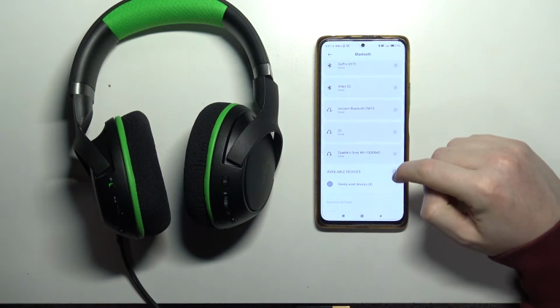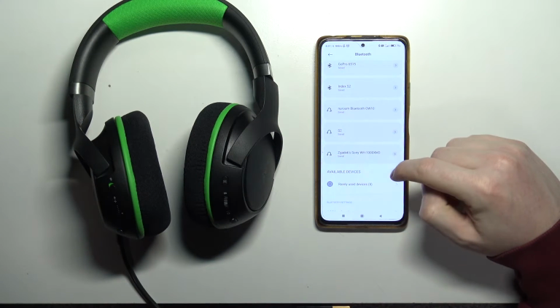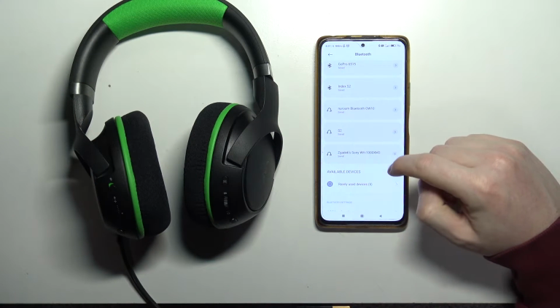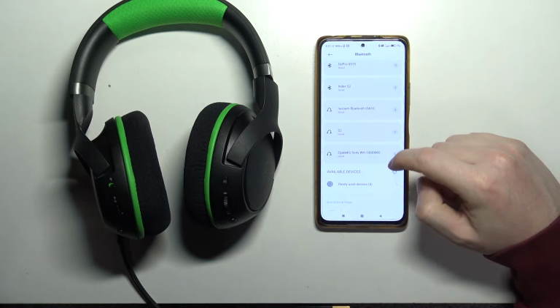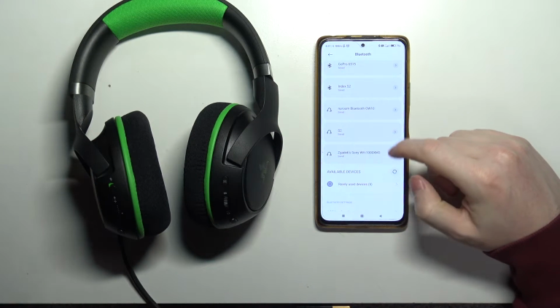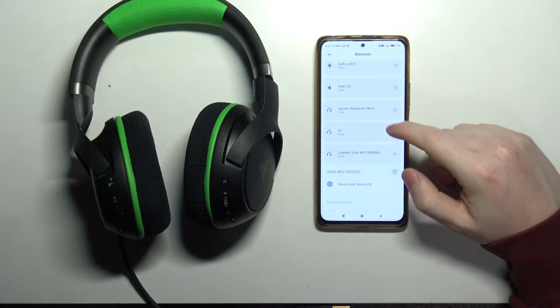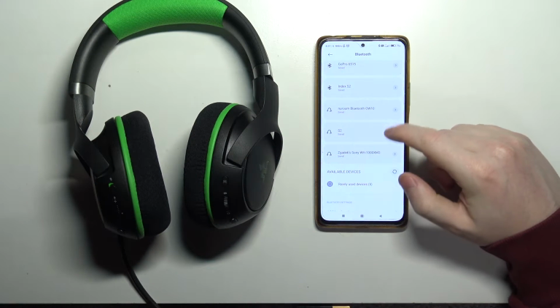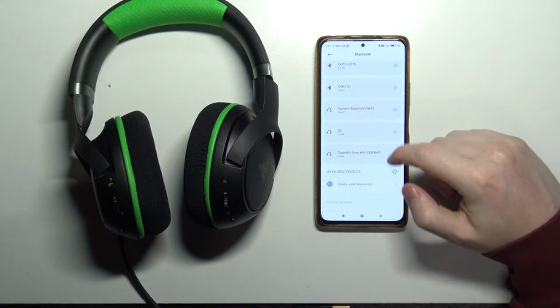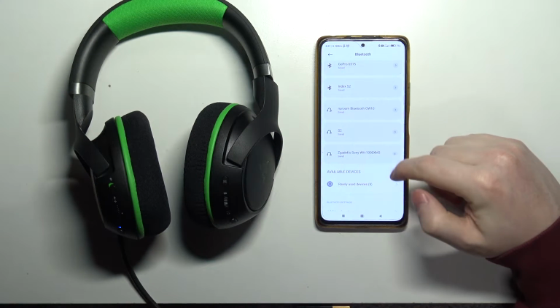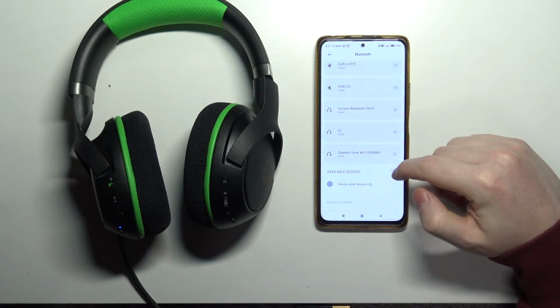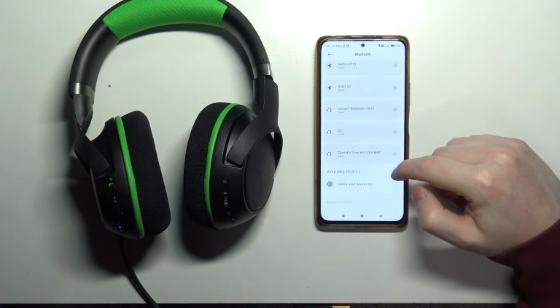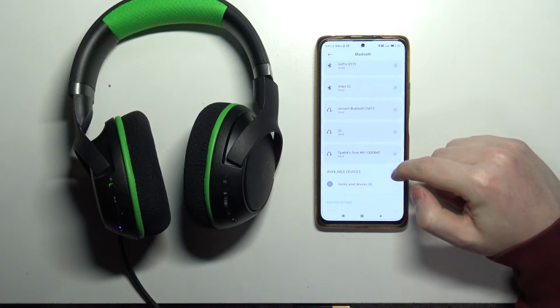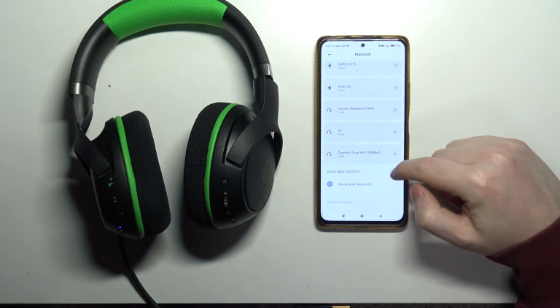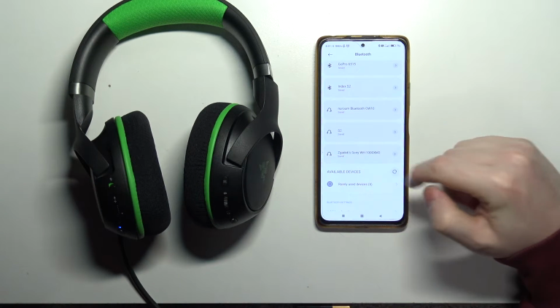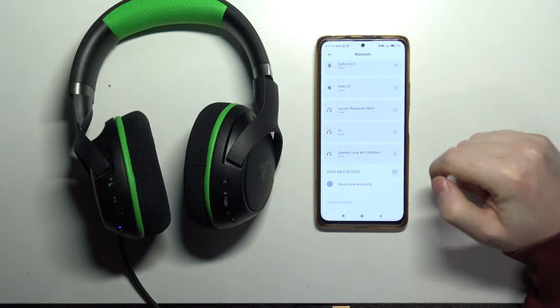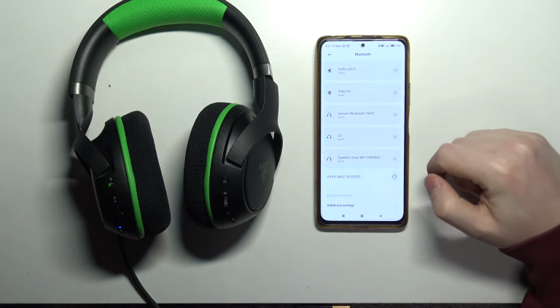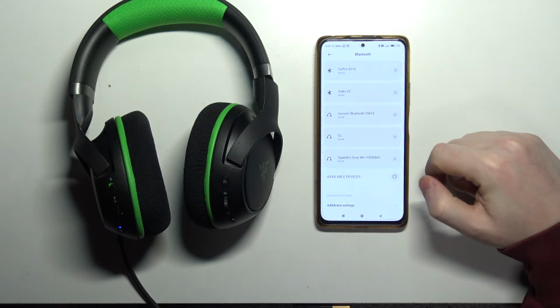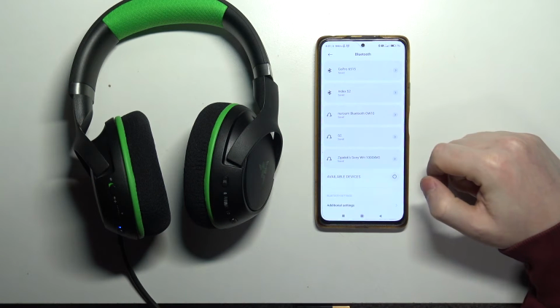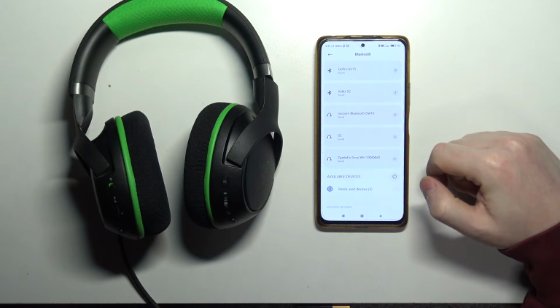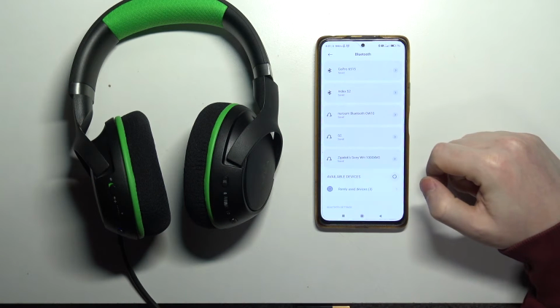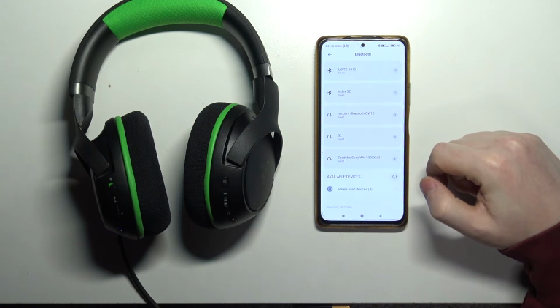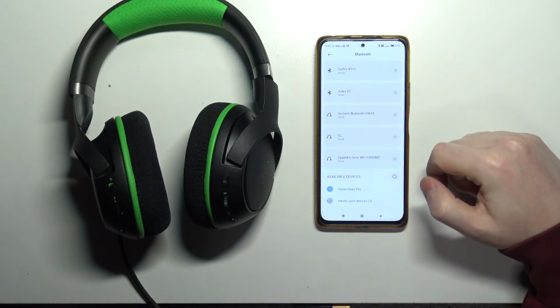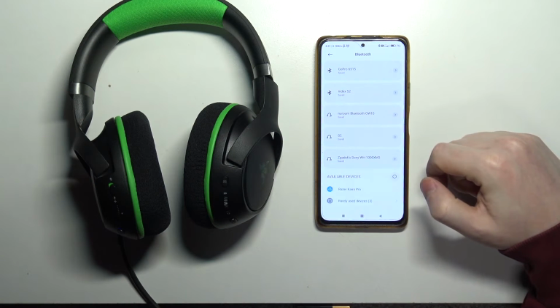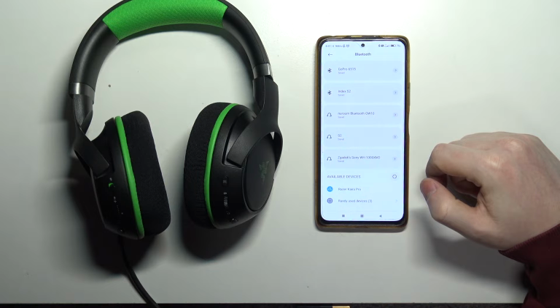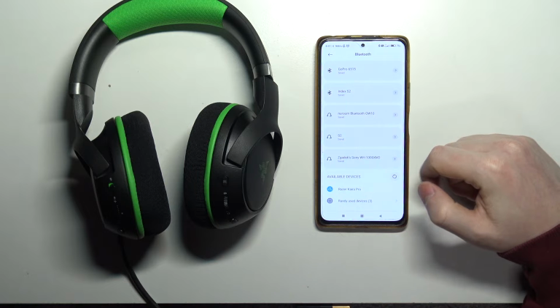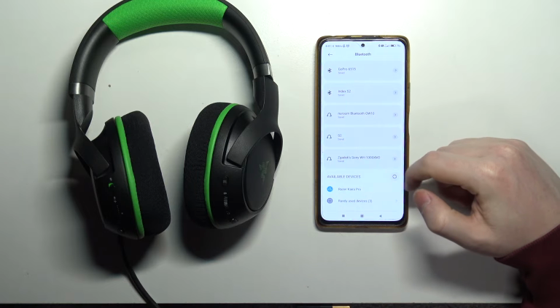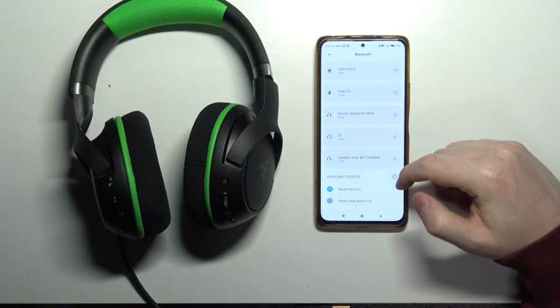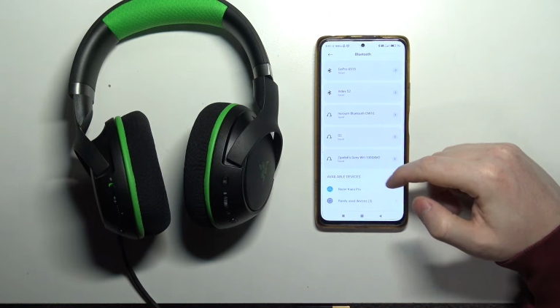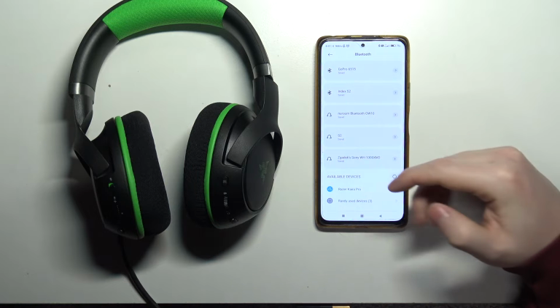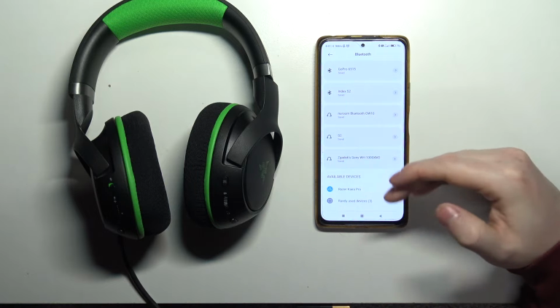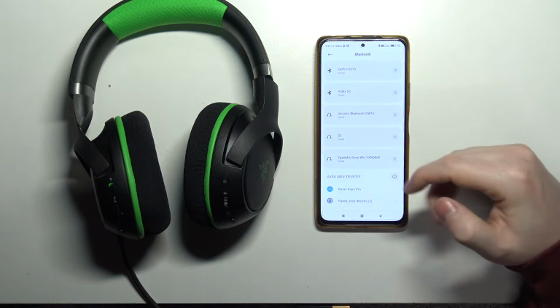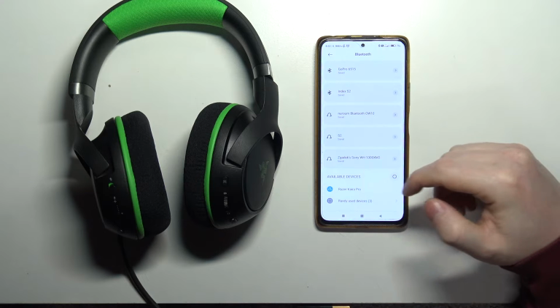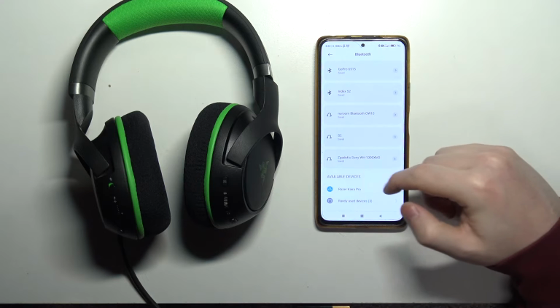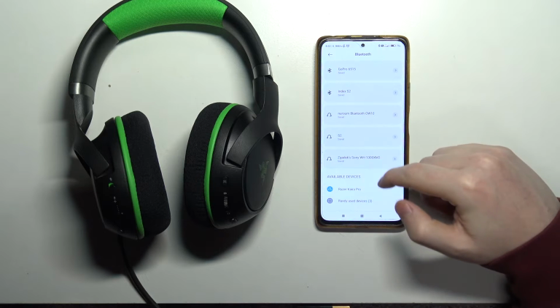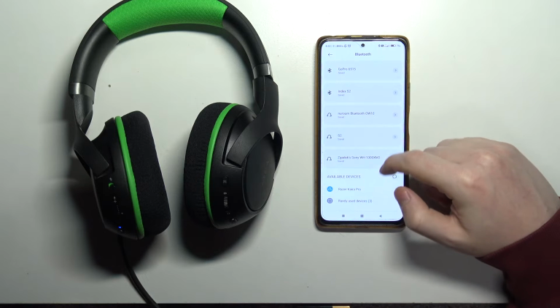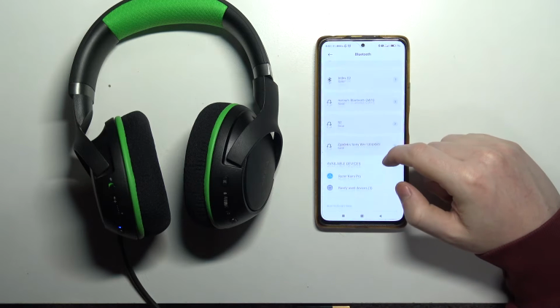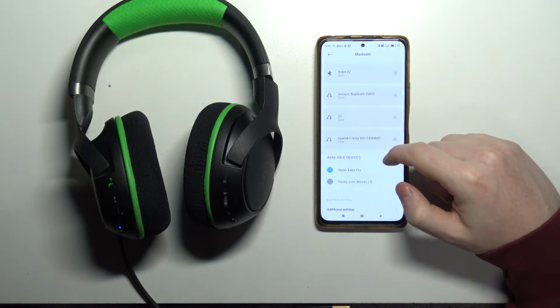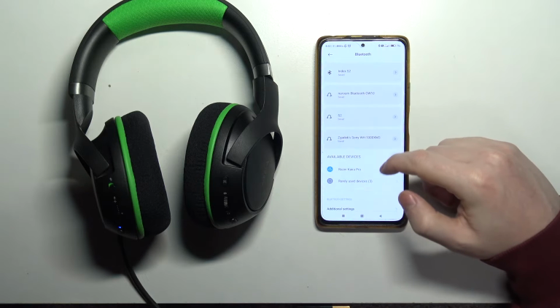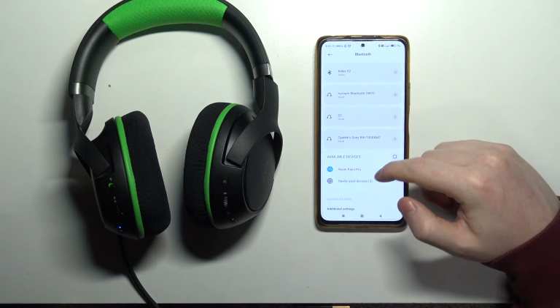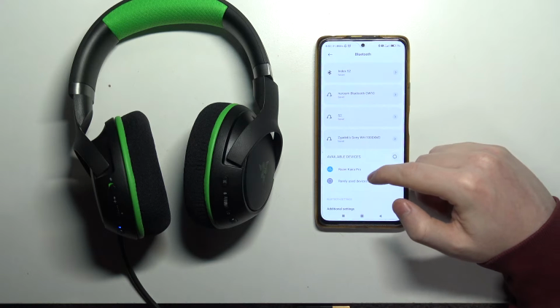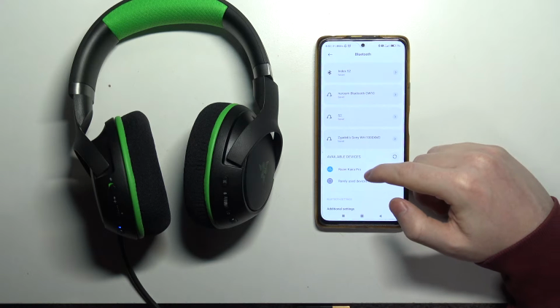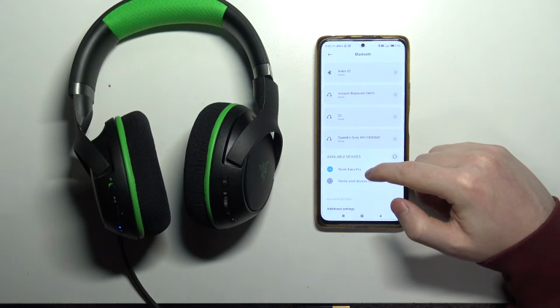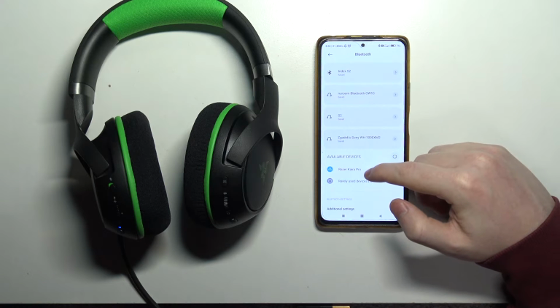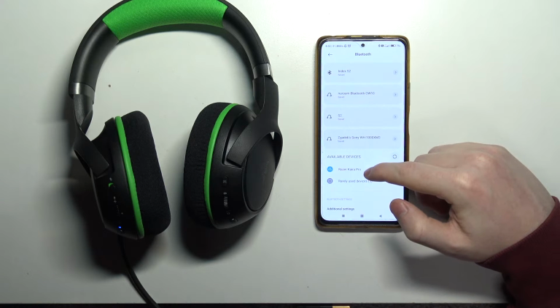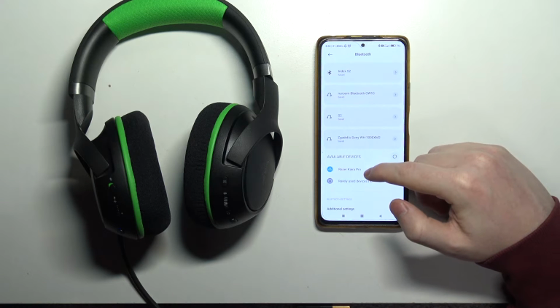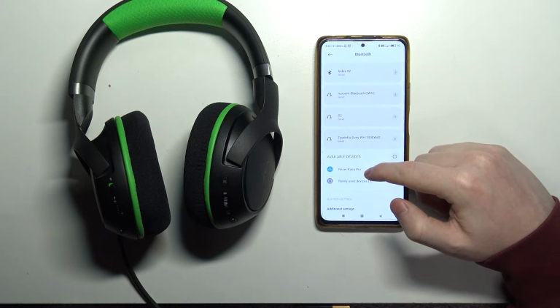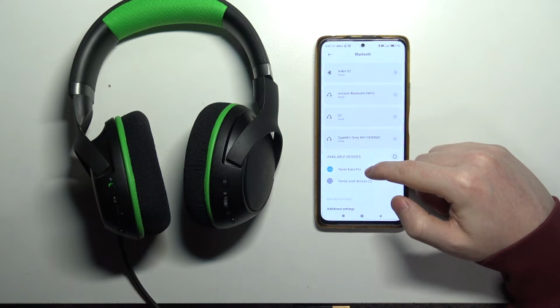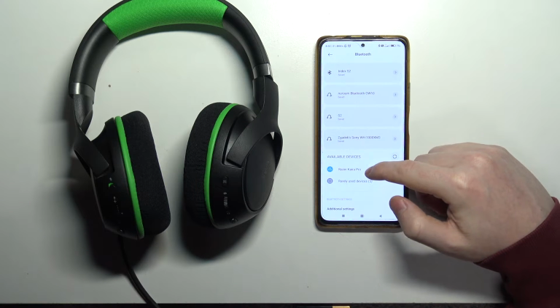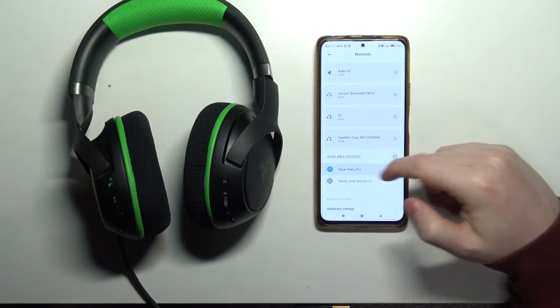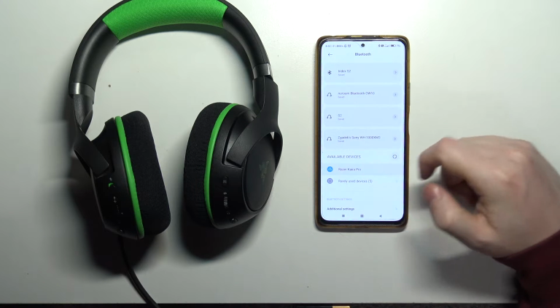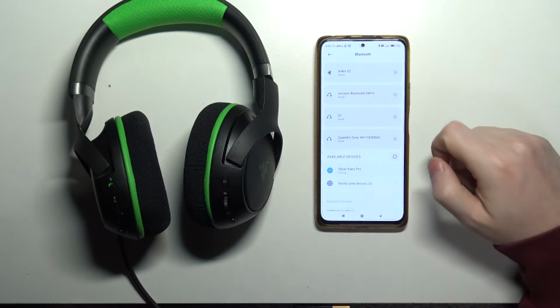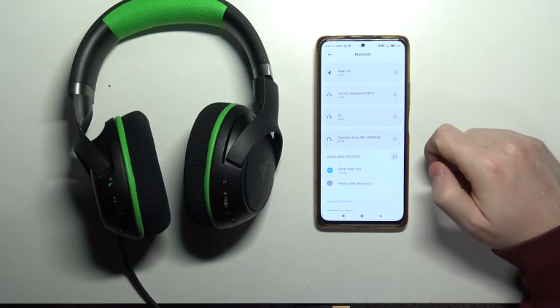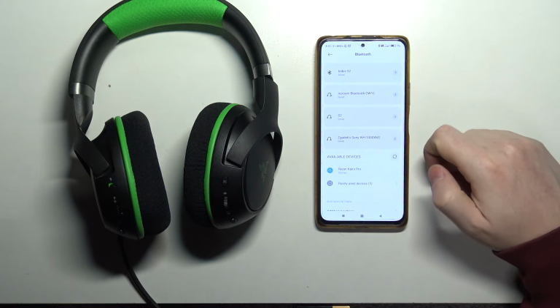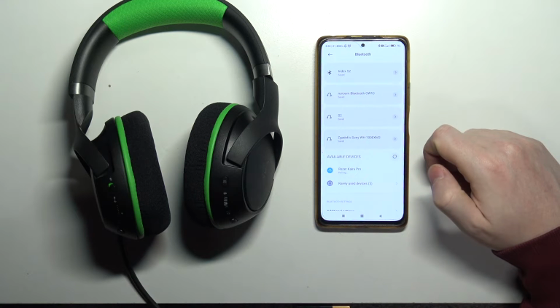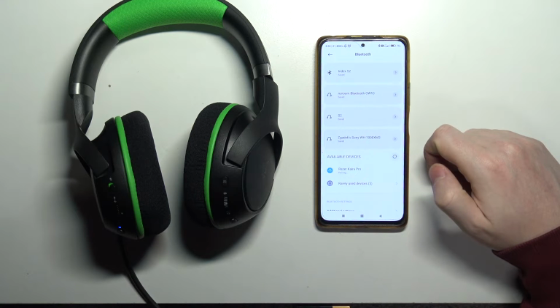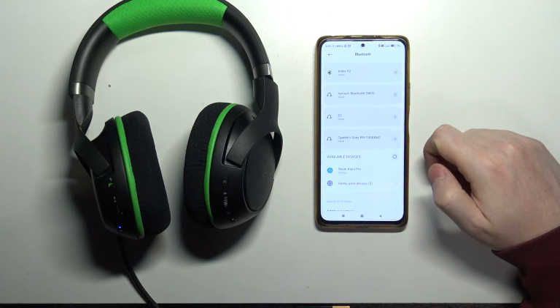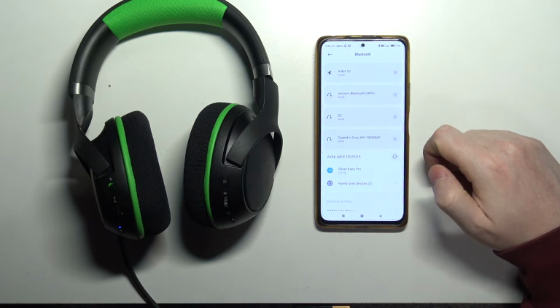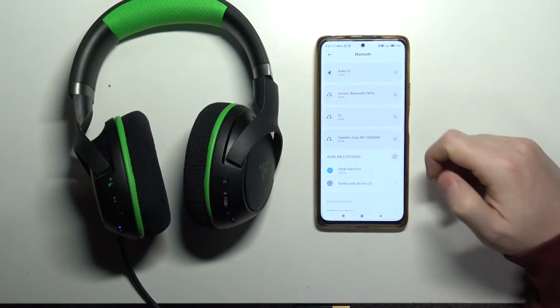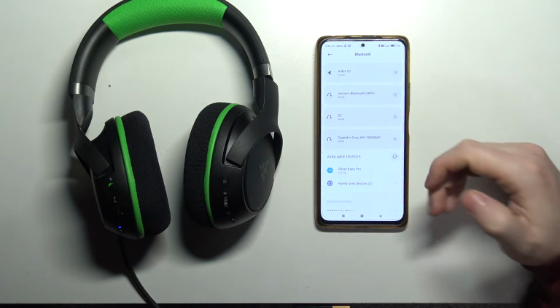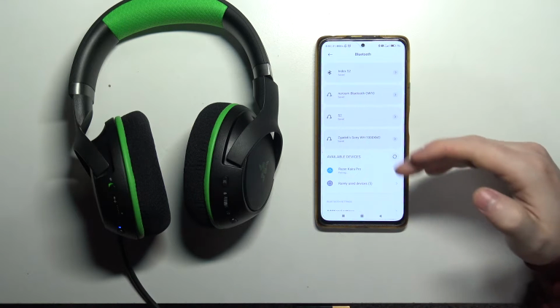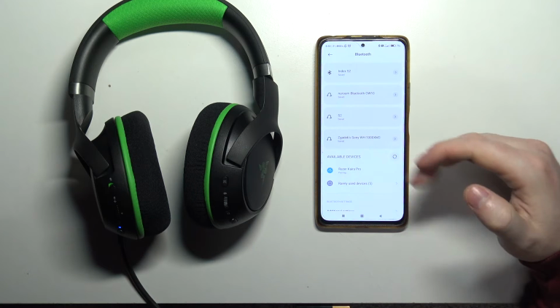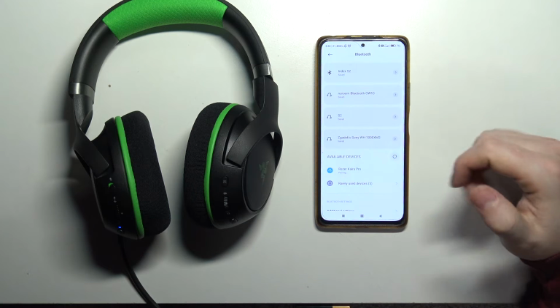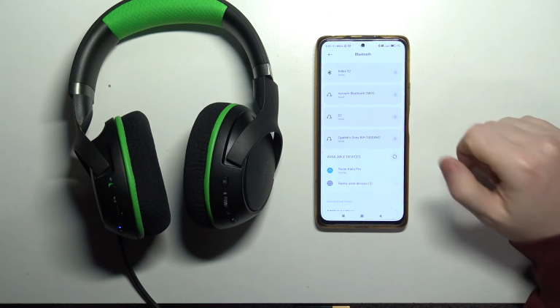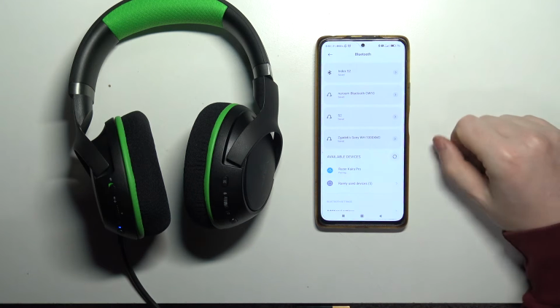Then we can refresh available devices on our smartphone, and here's the headset — we can click on it to pair it.